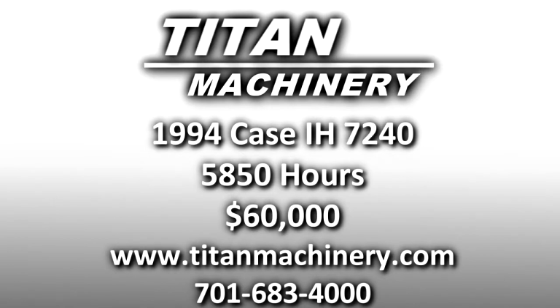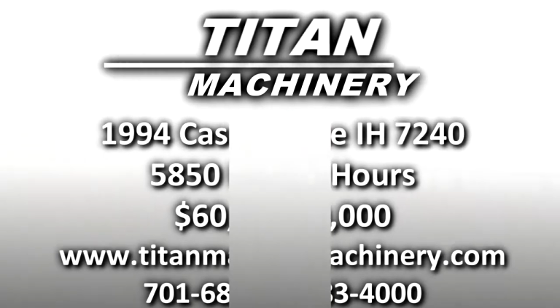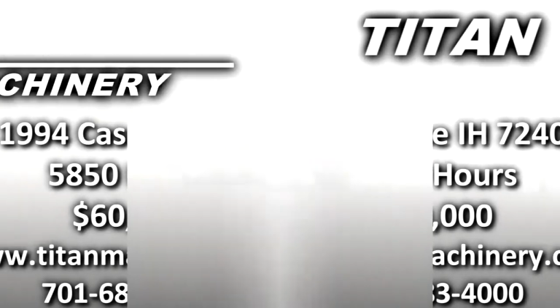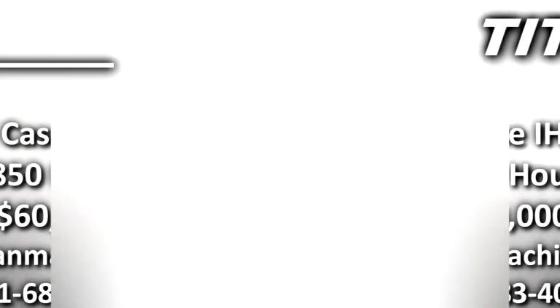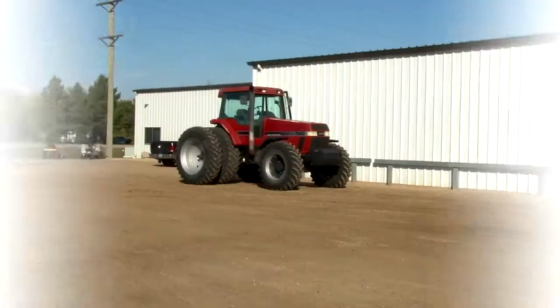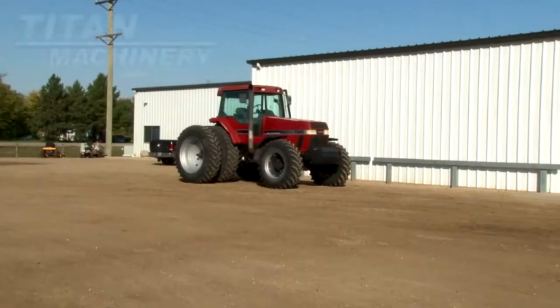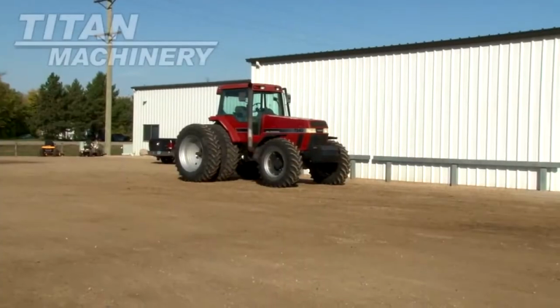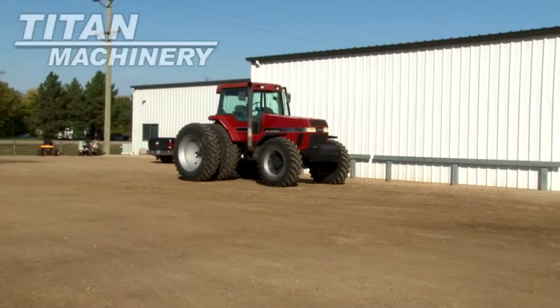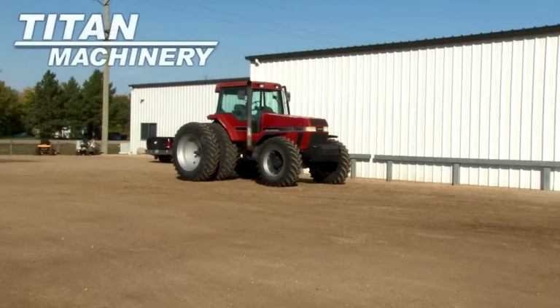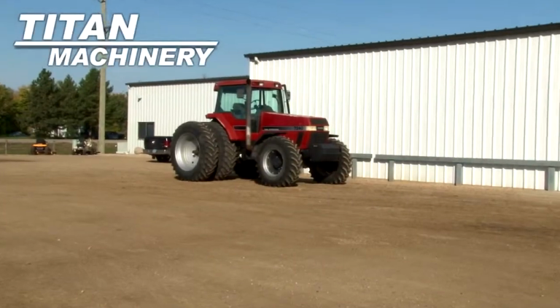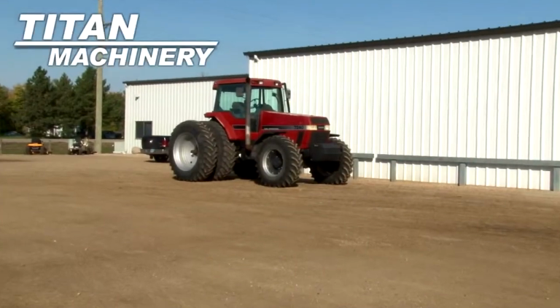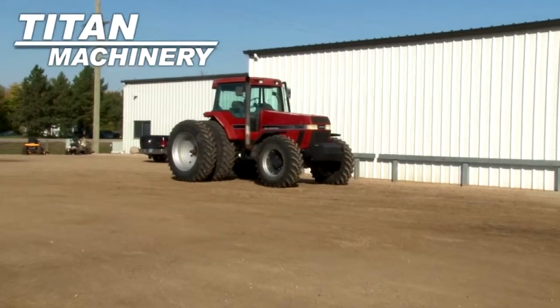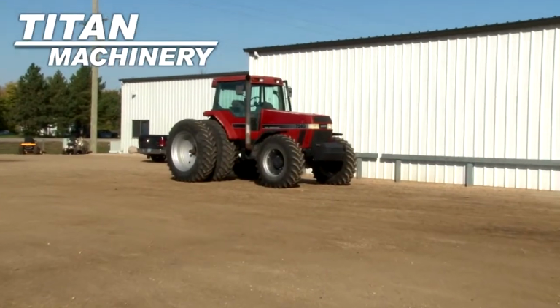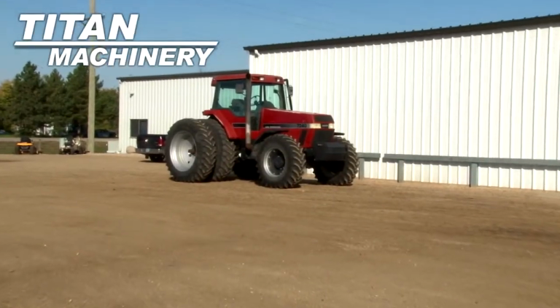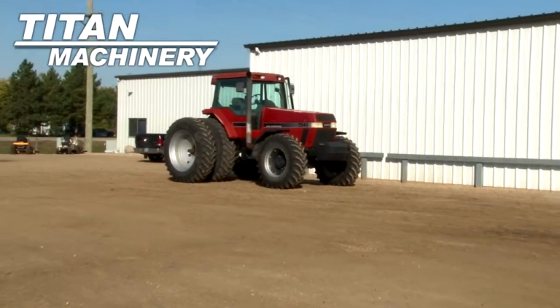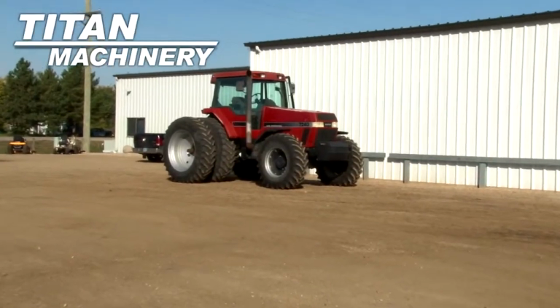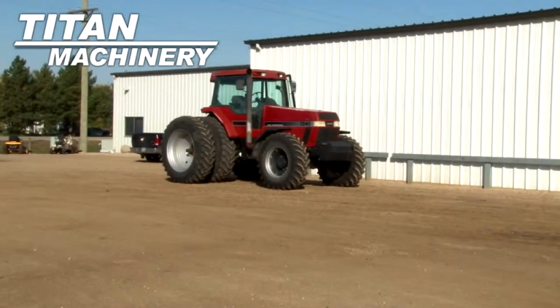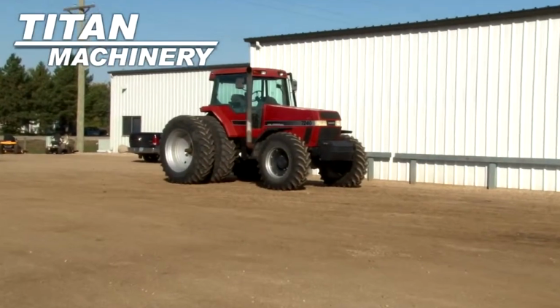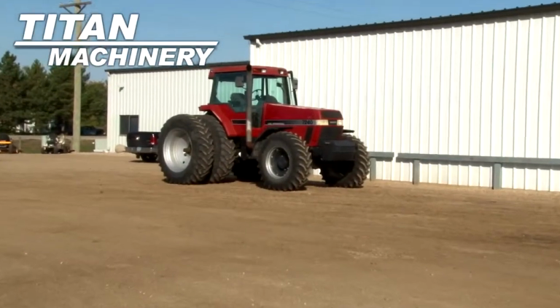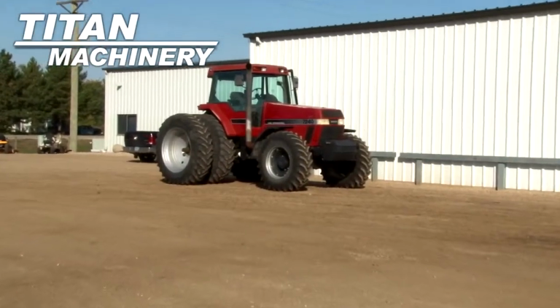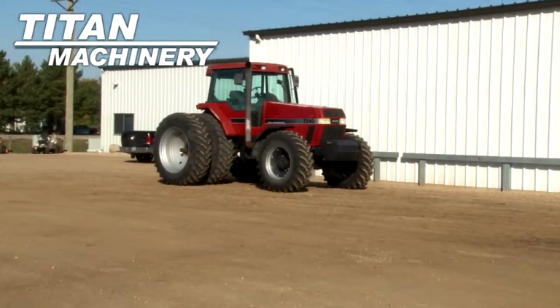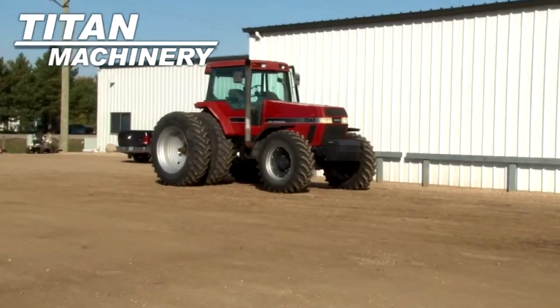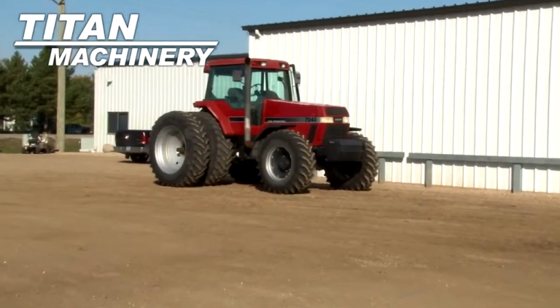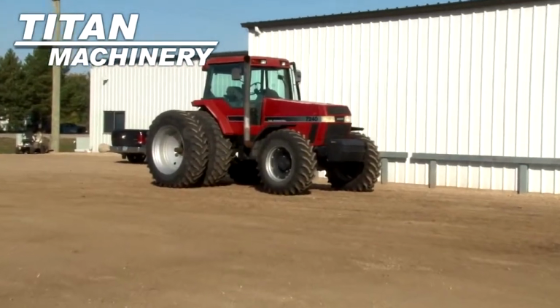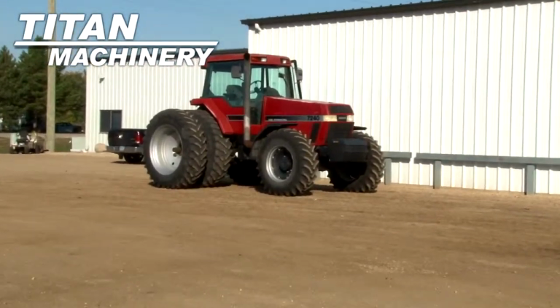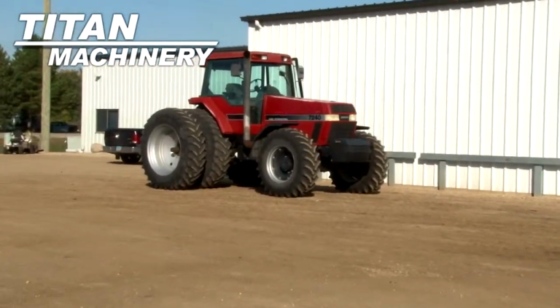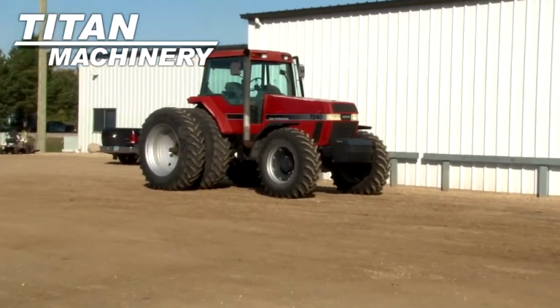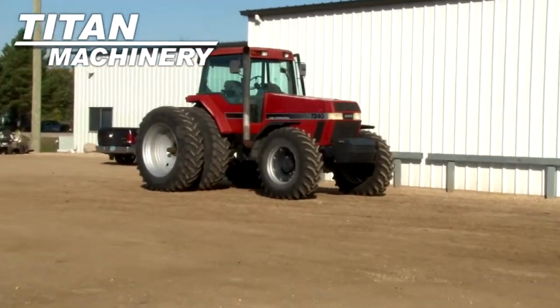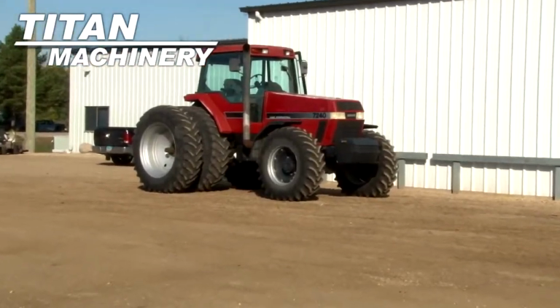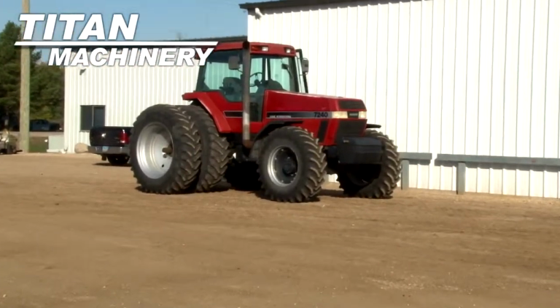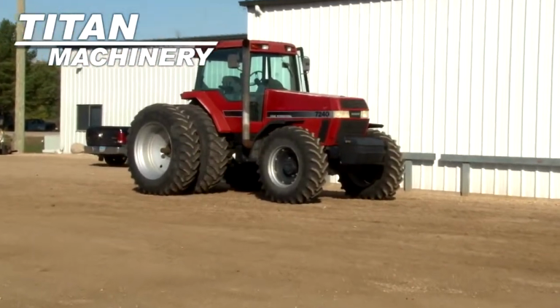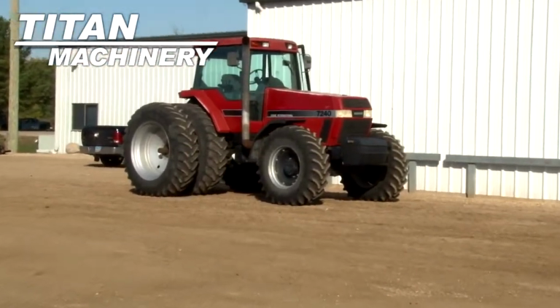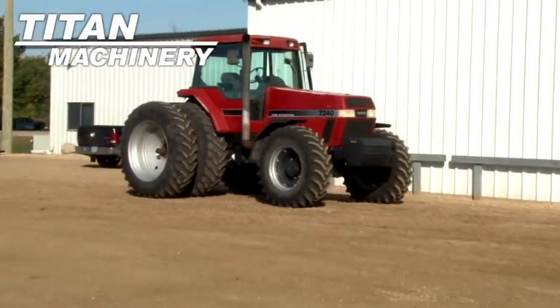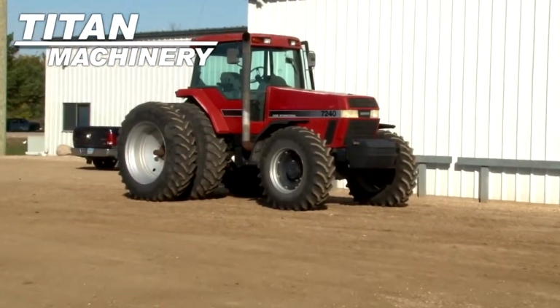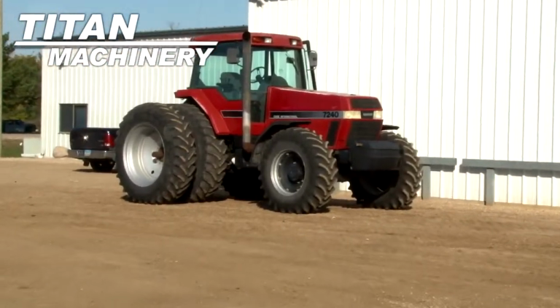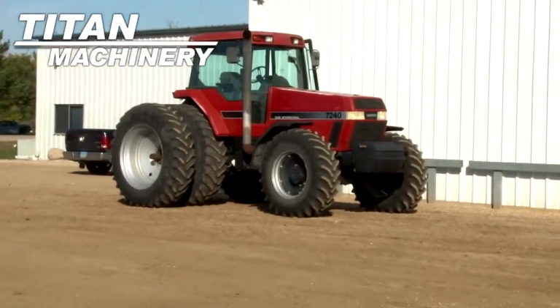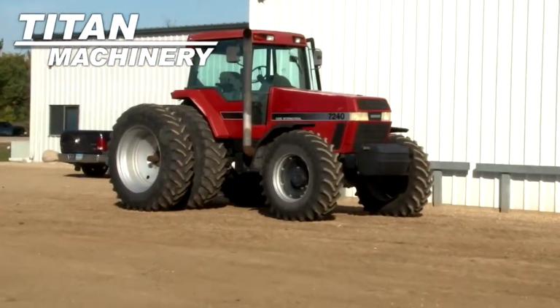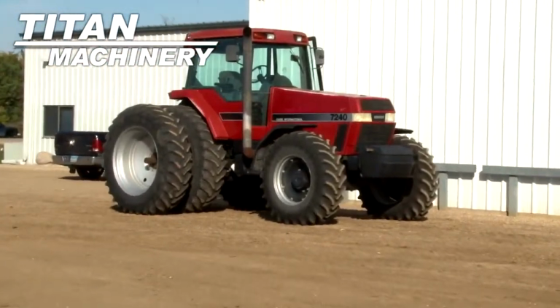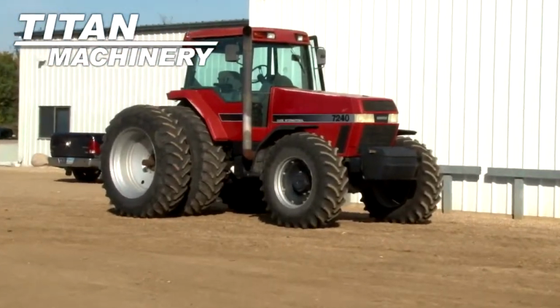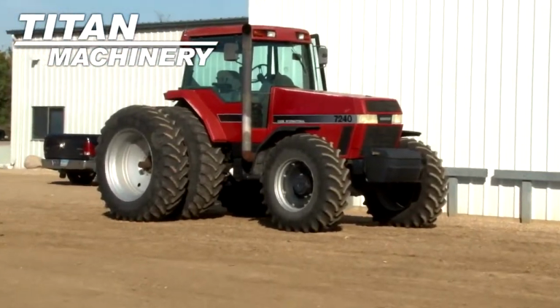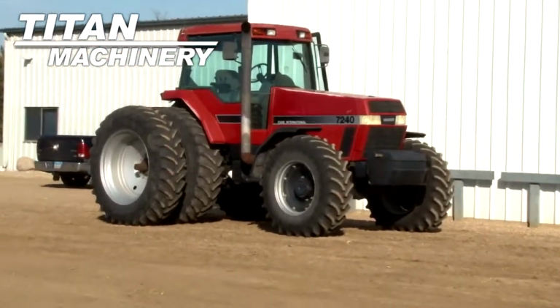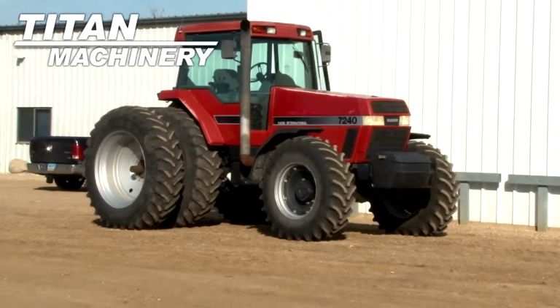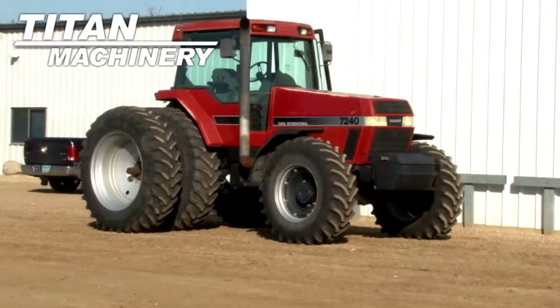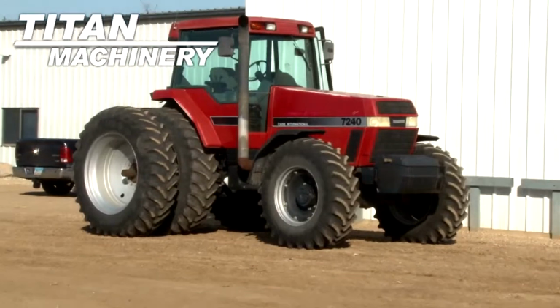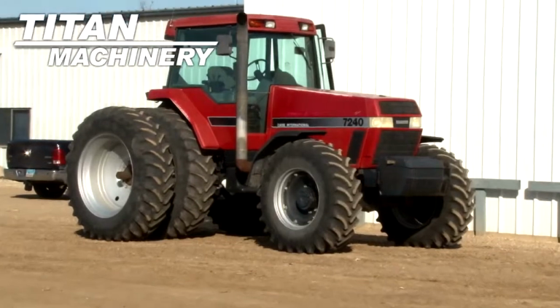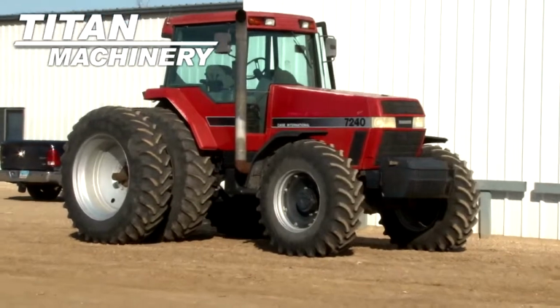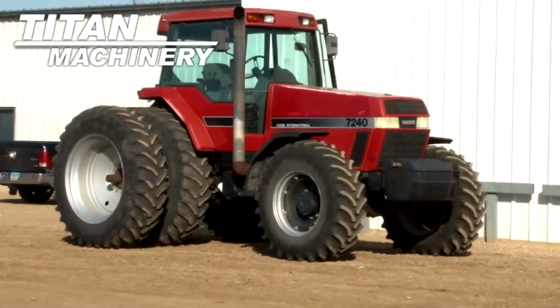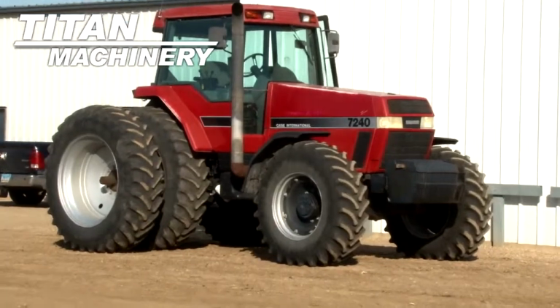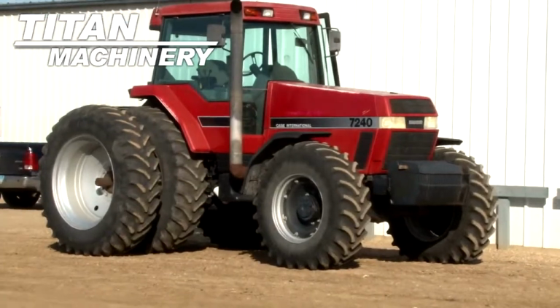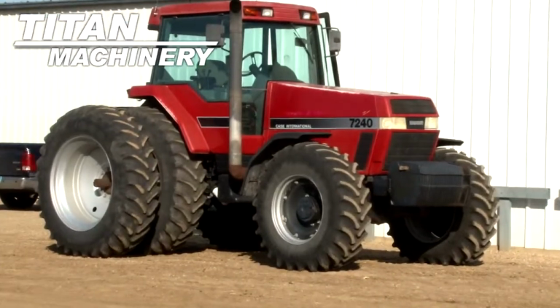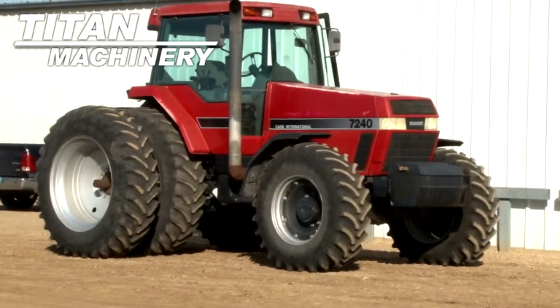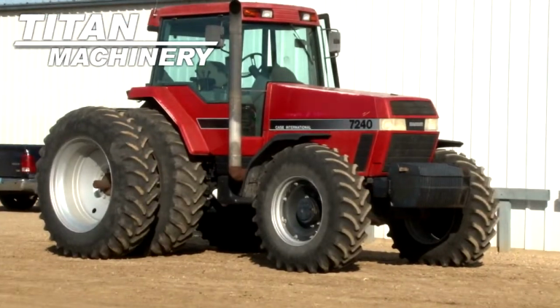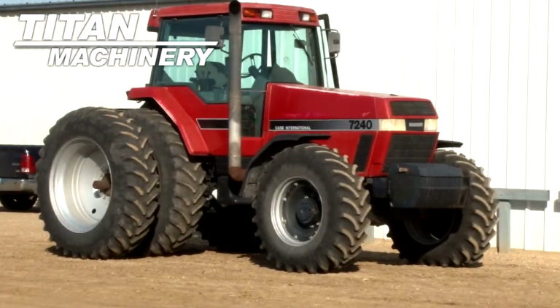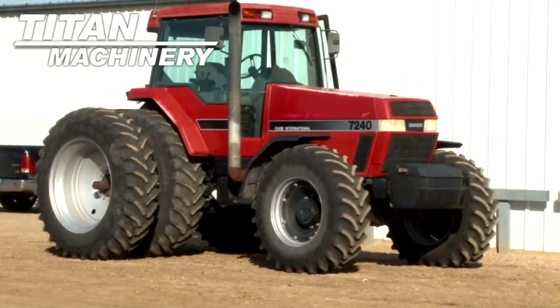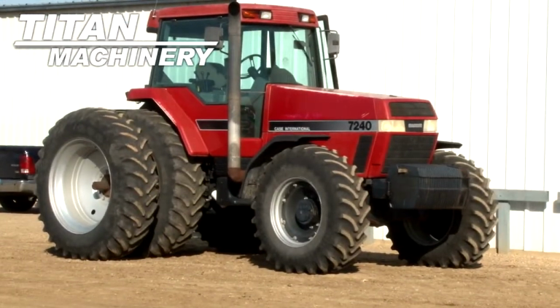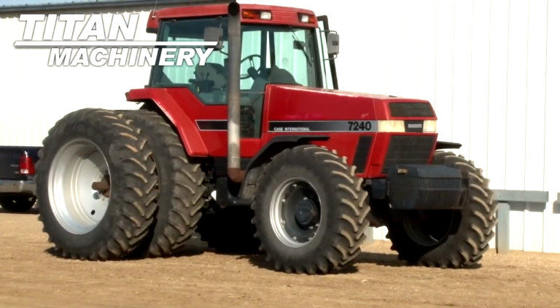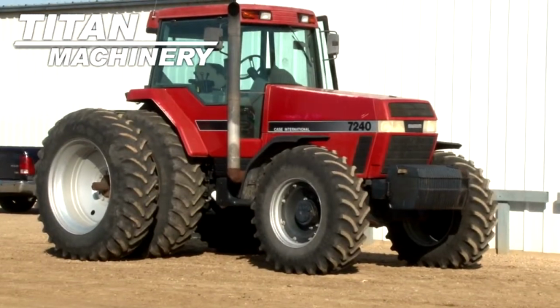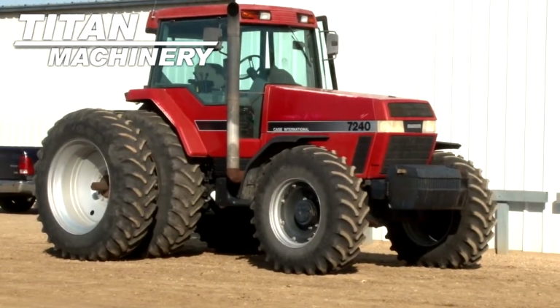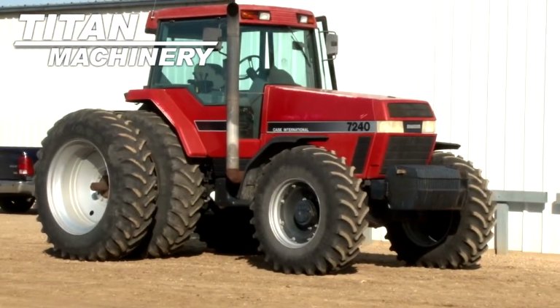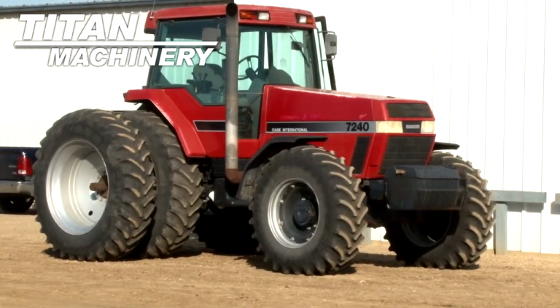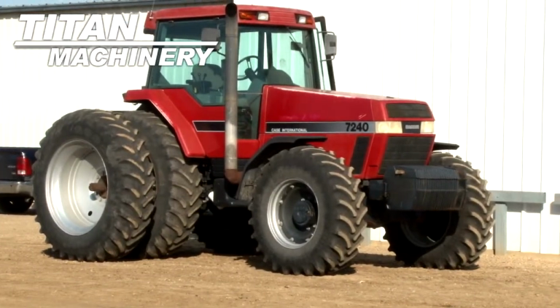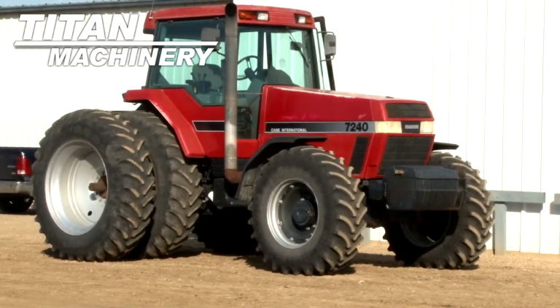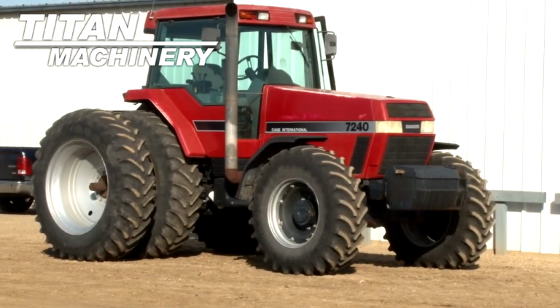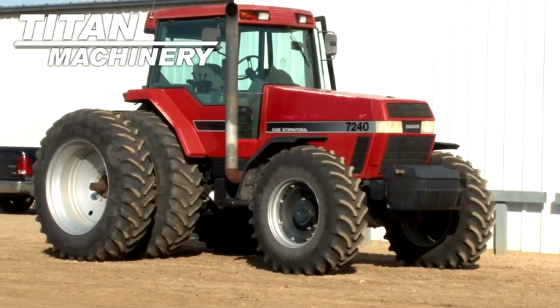Available now at Titan Machinery of Lisbon. We have a Case IH 7240 with 5,850 hours.